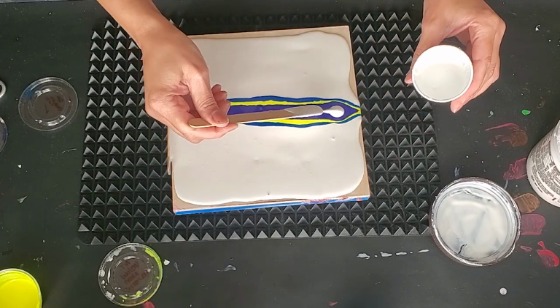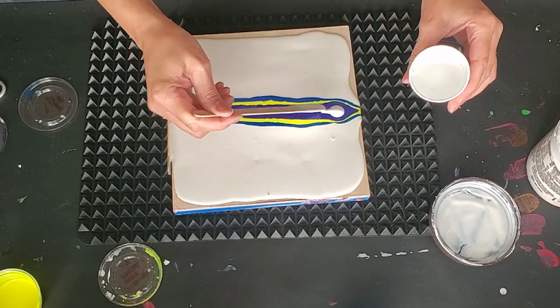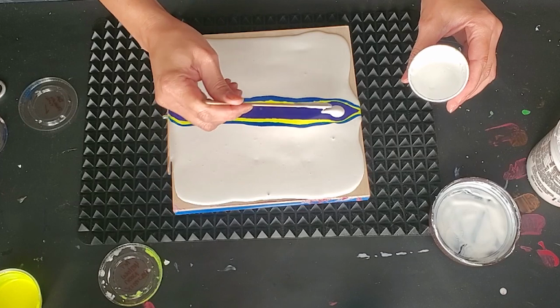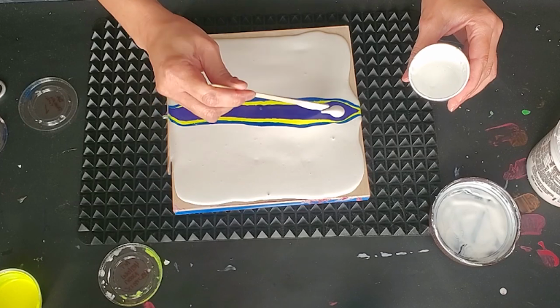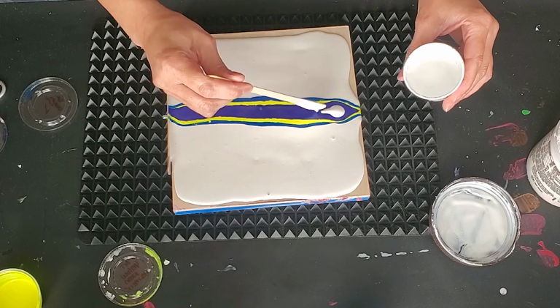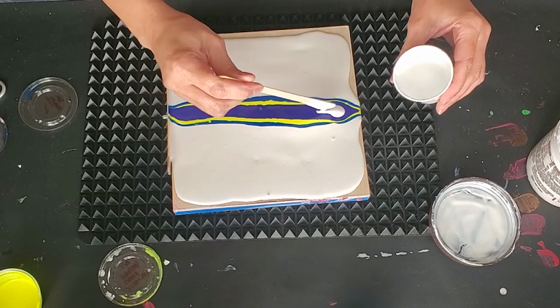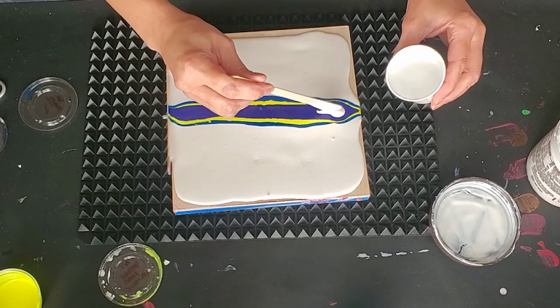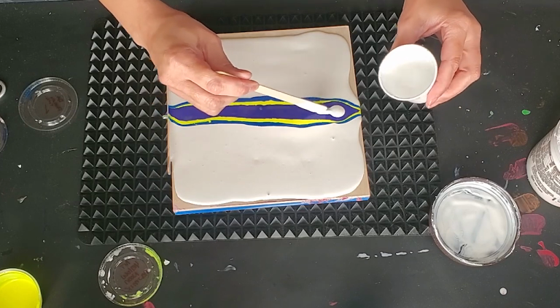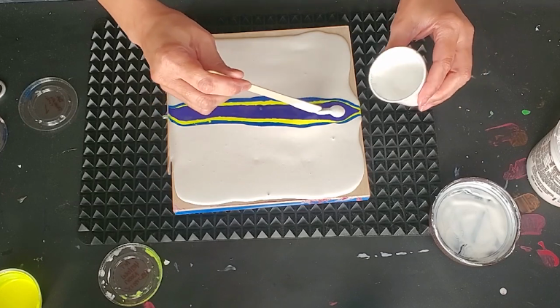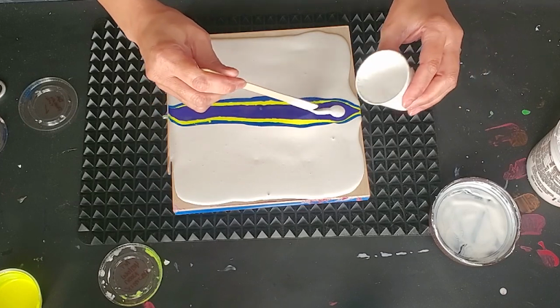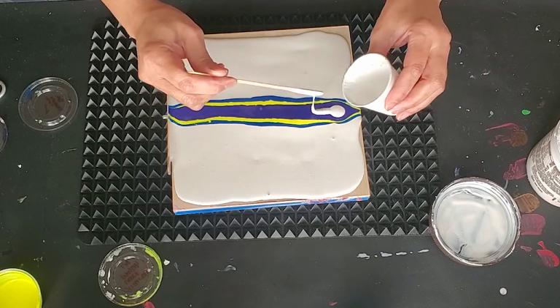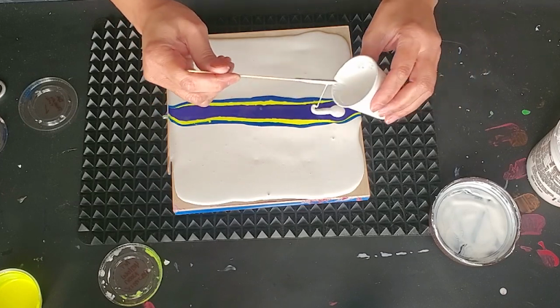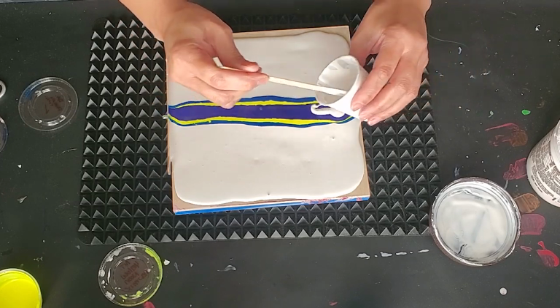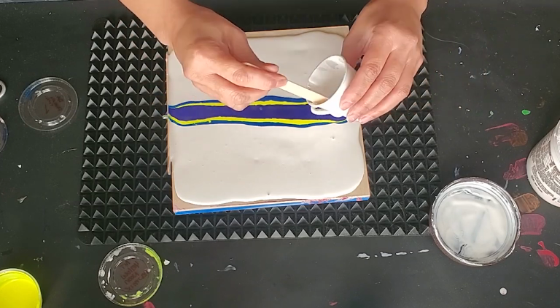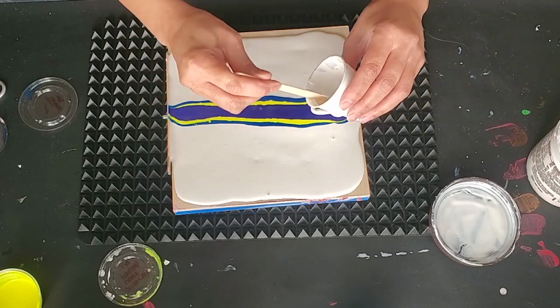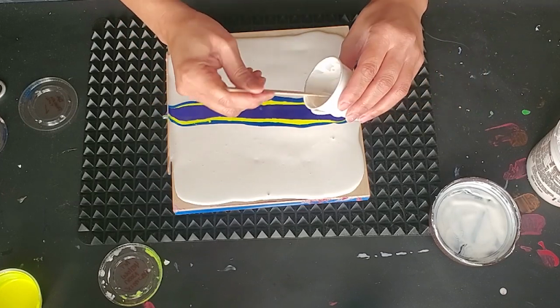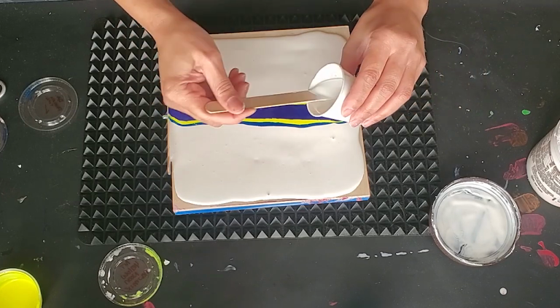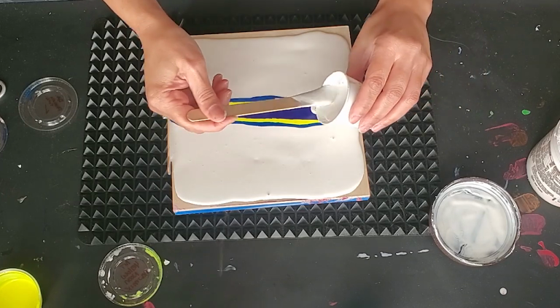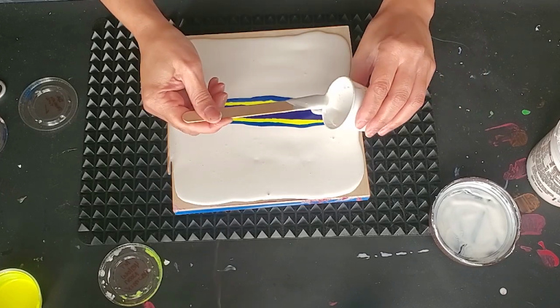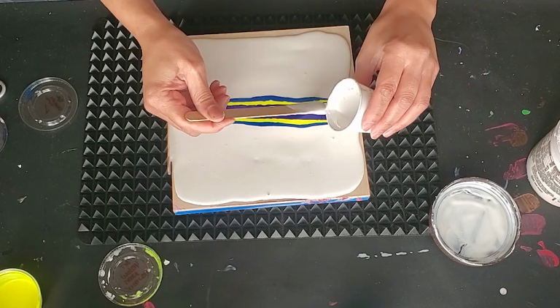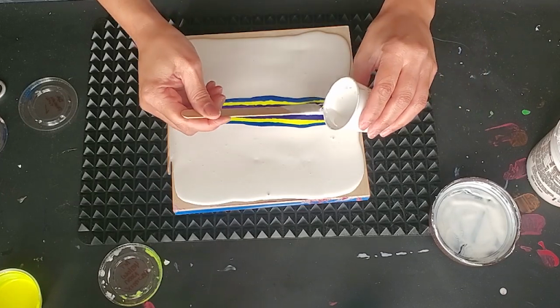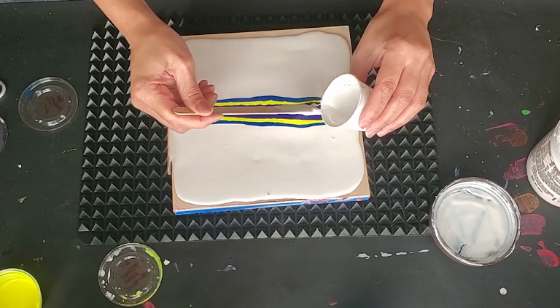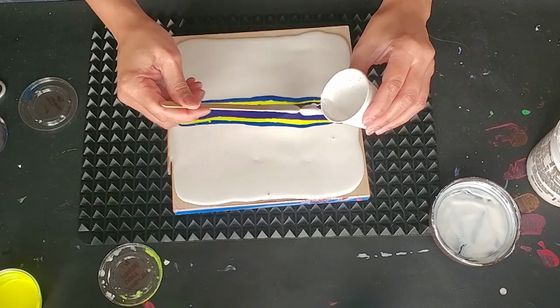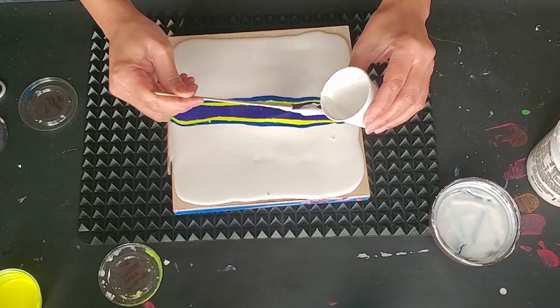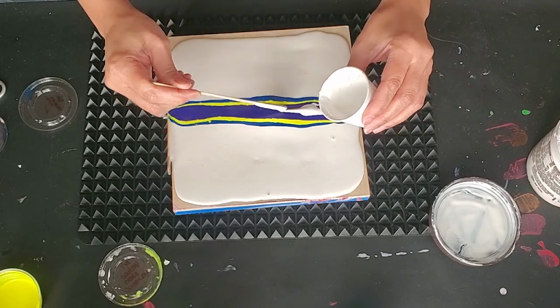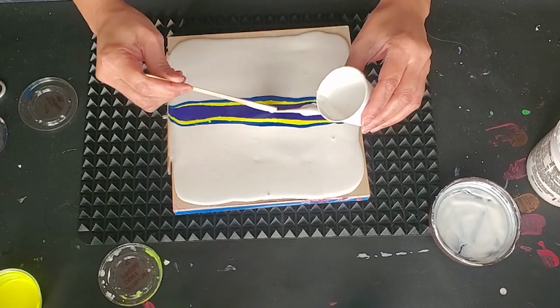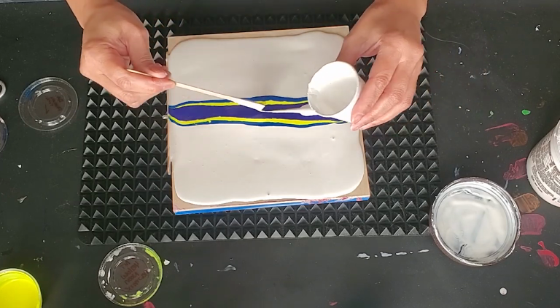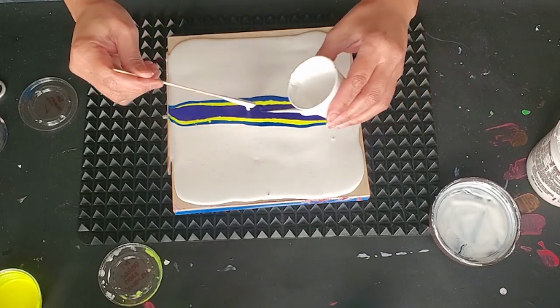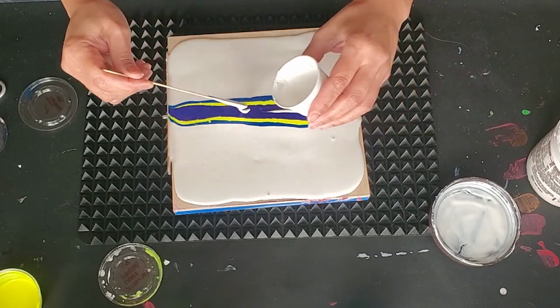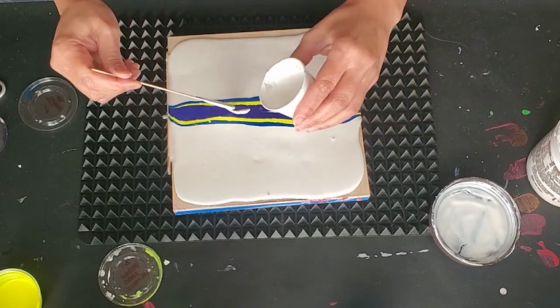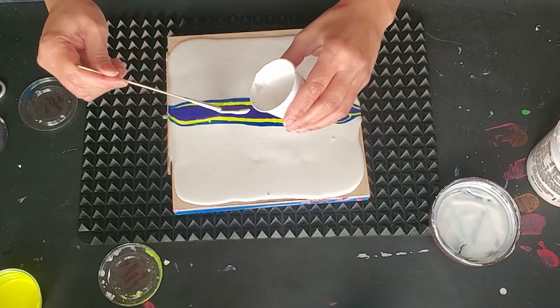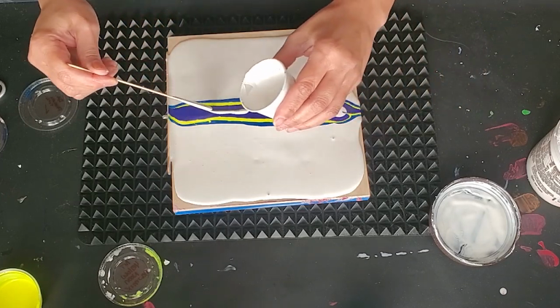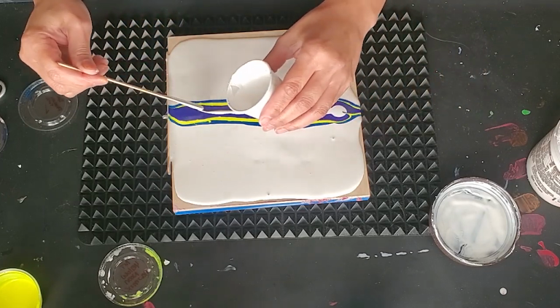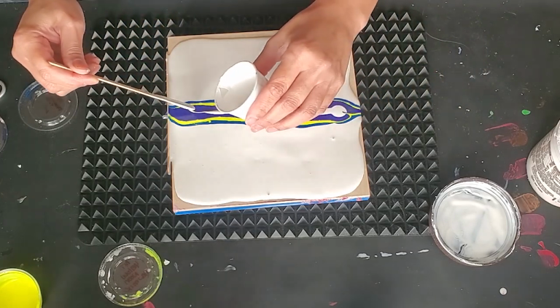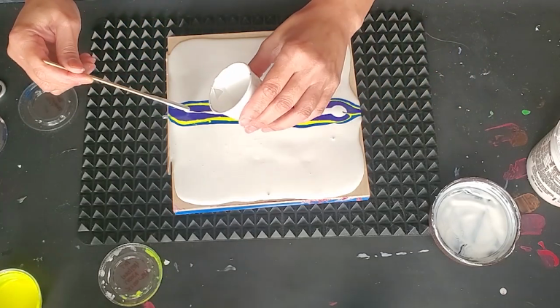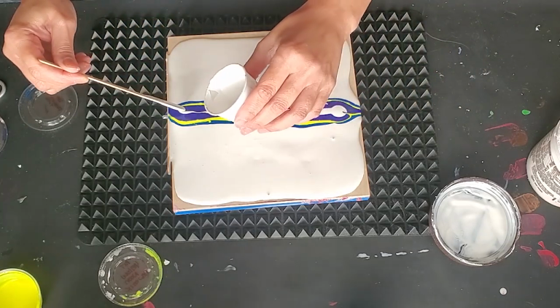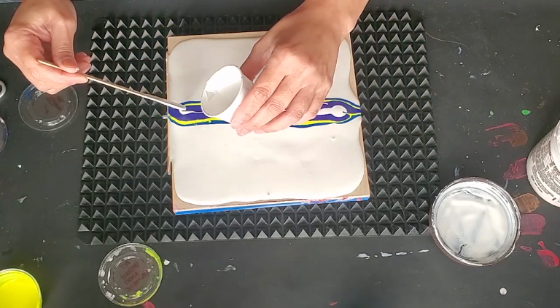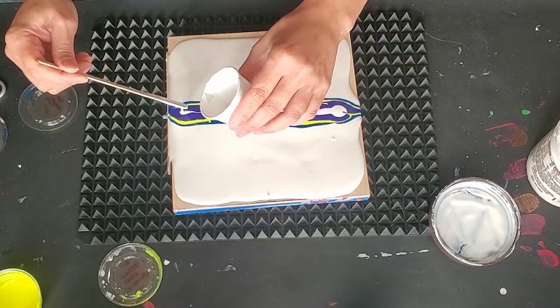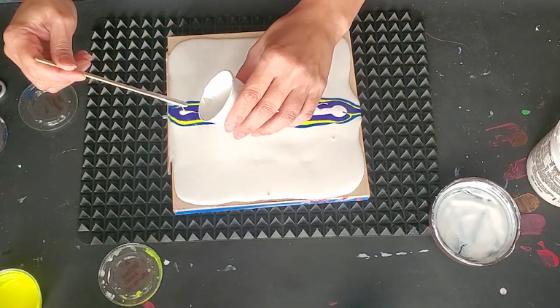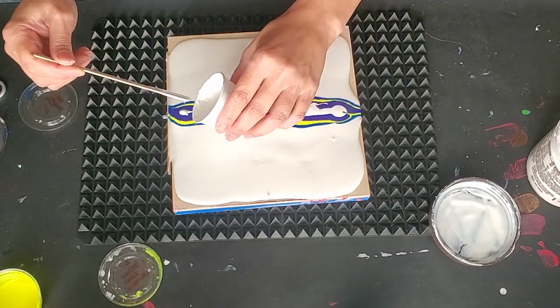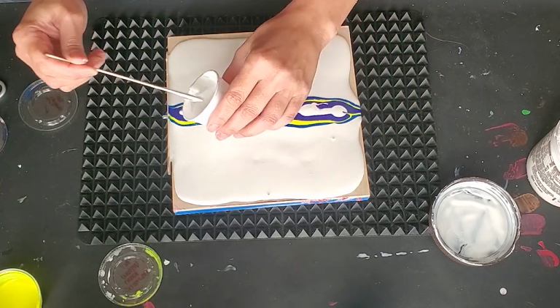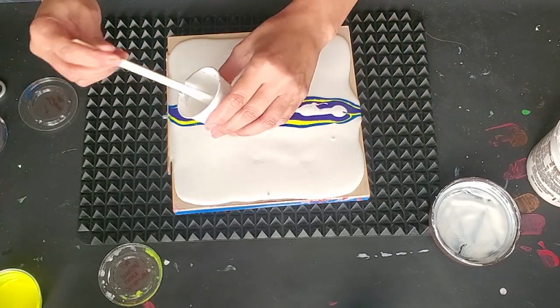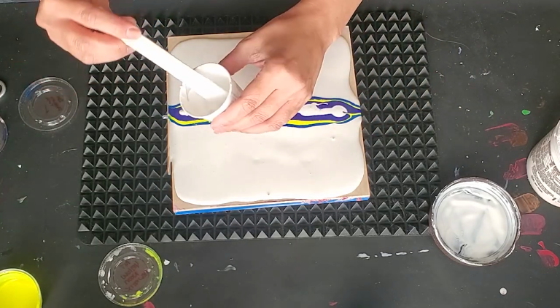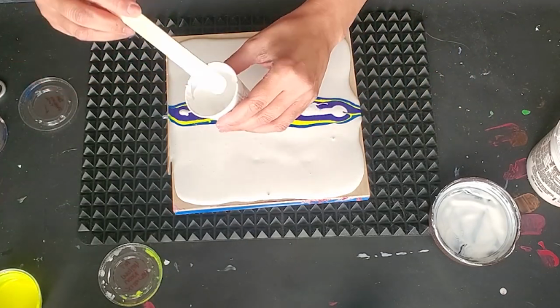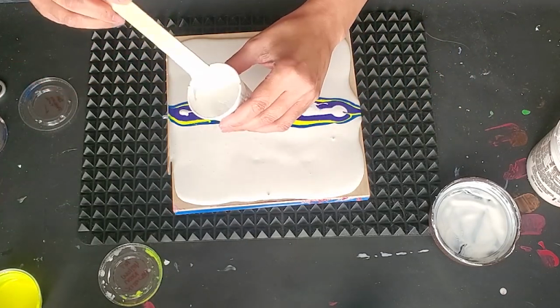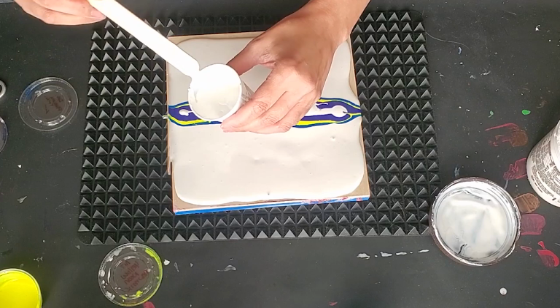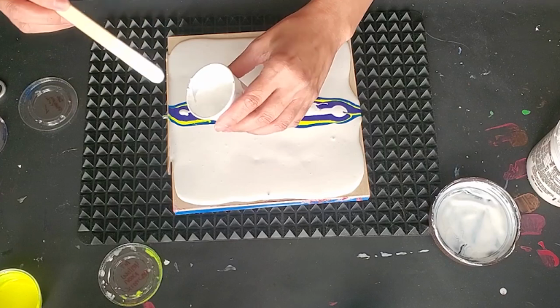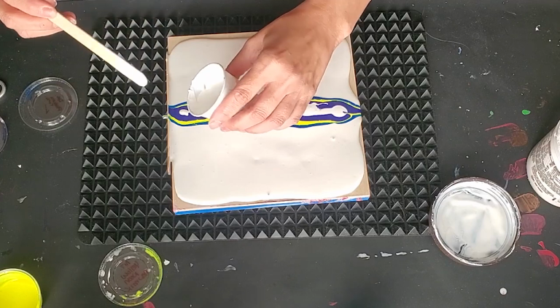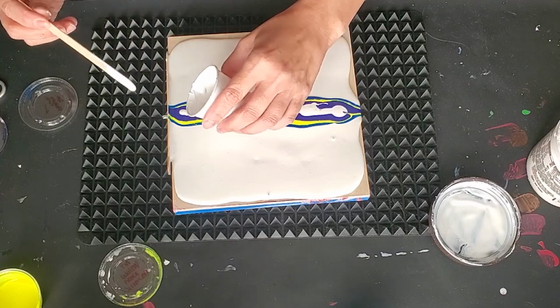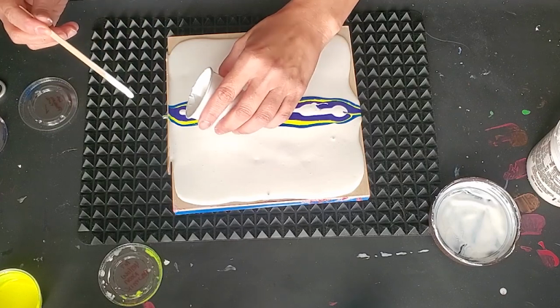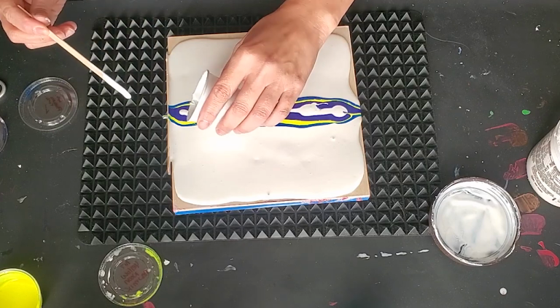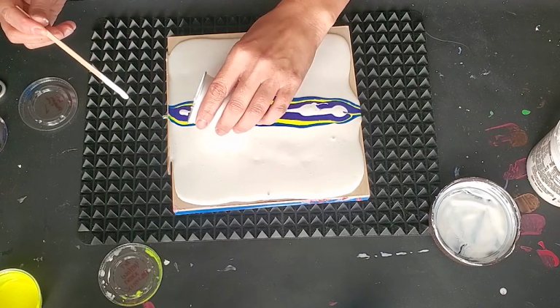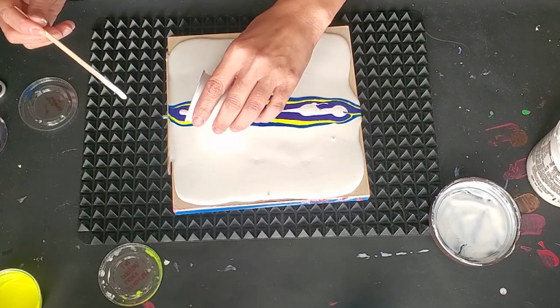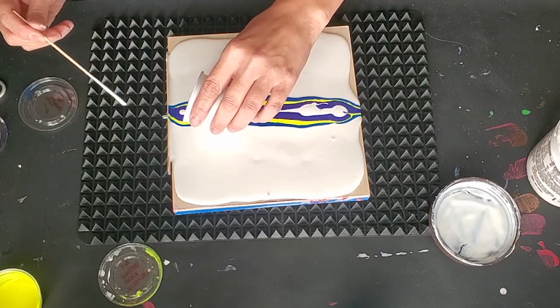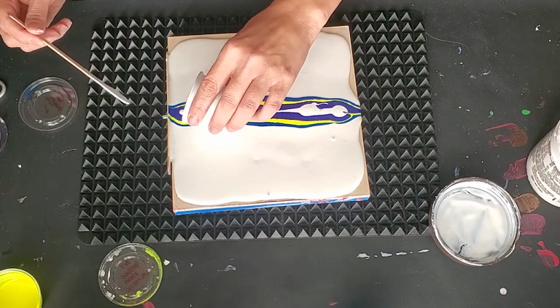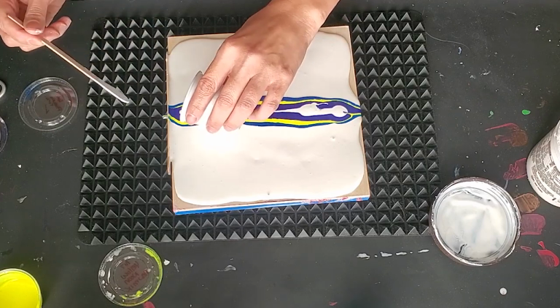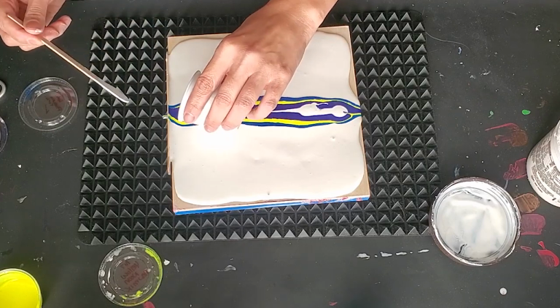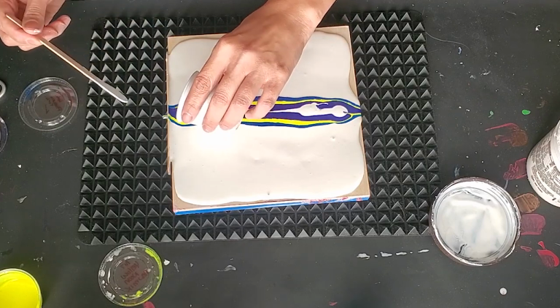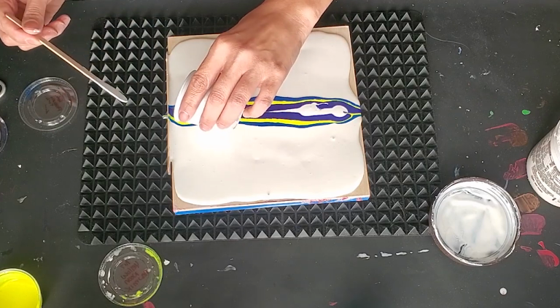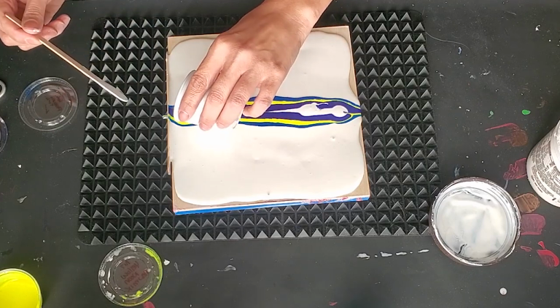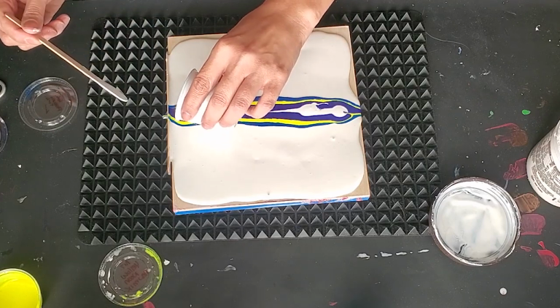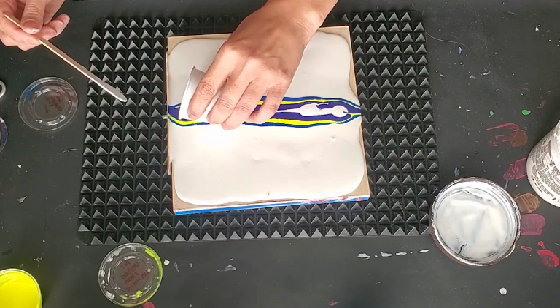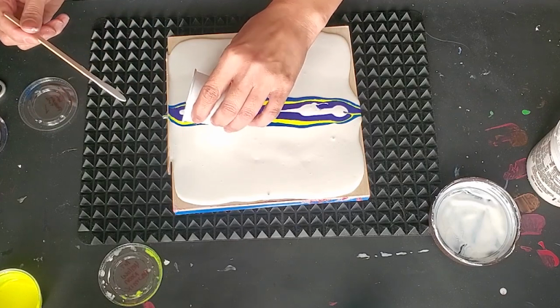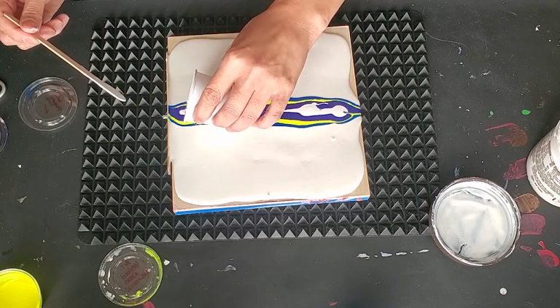Oh god, that was too much. What are you doing? Just pour it out. Okay.